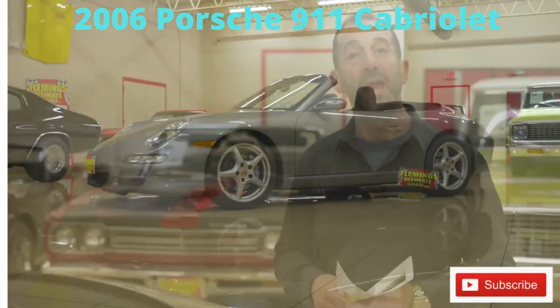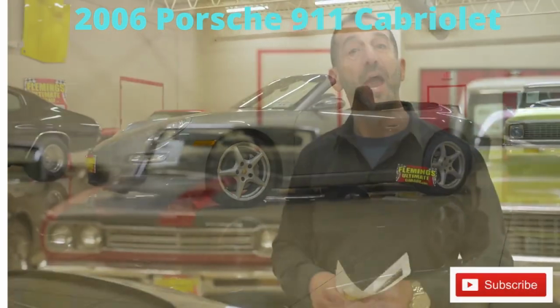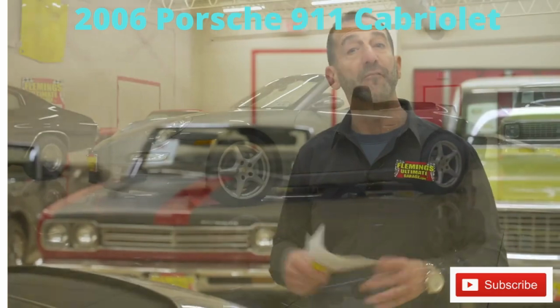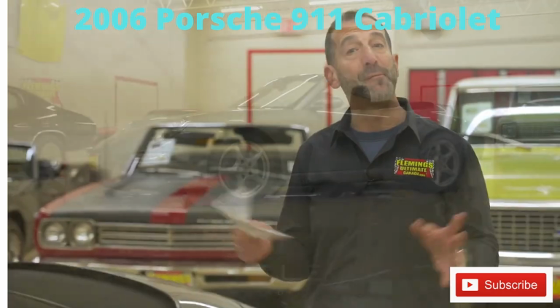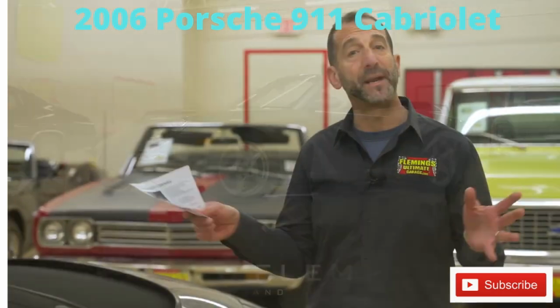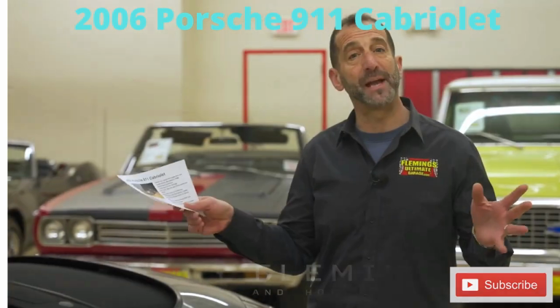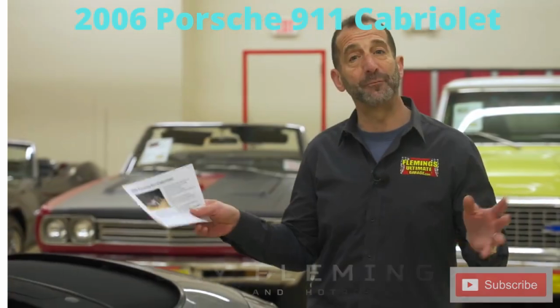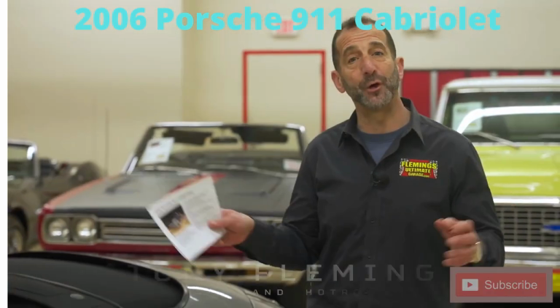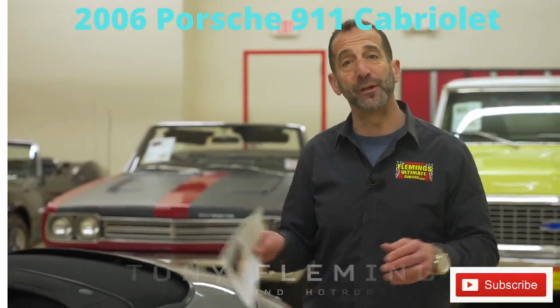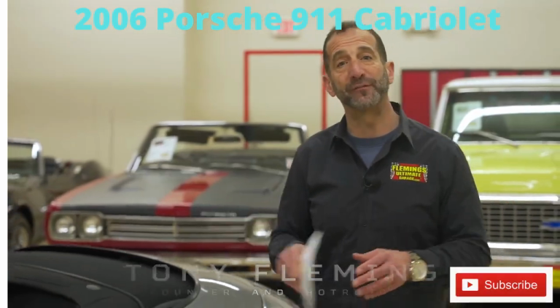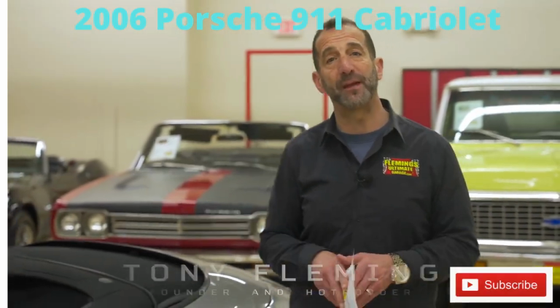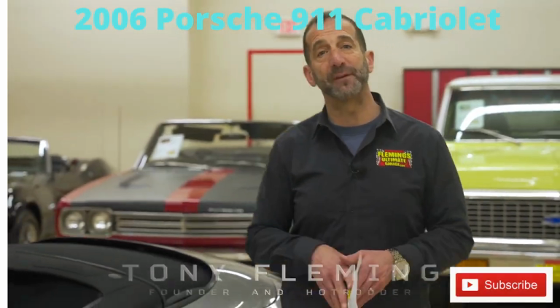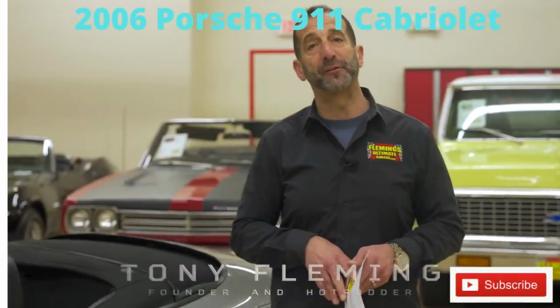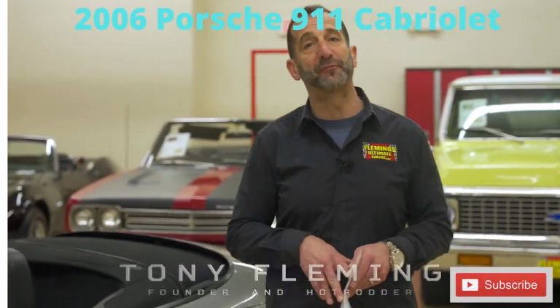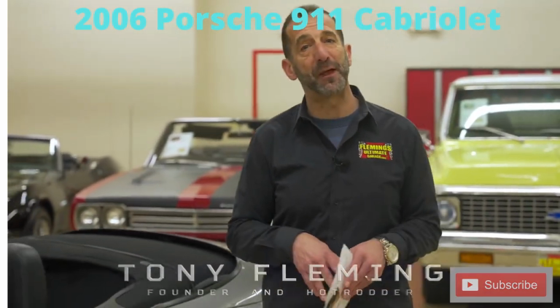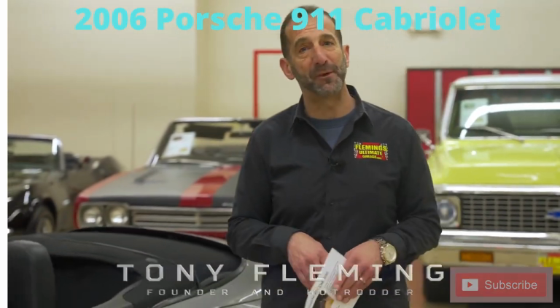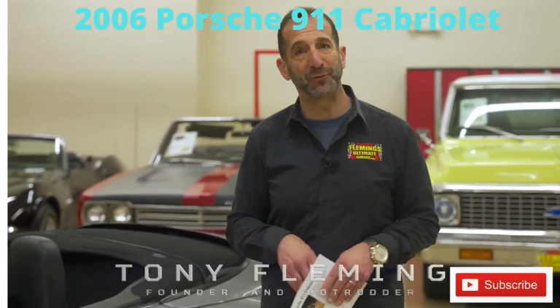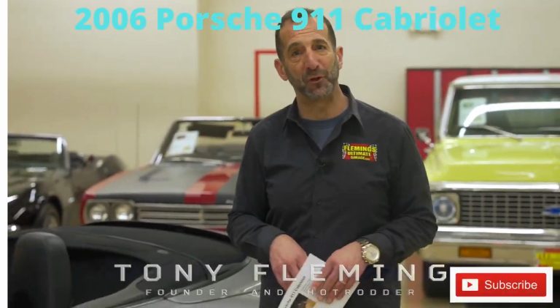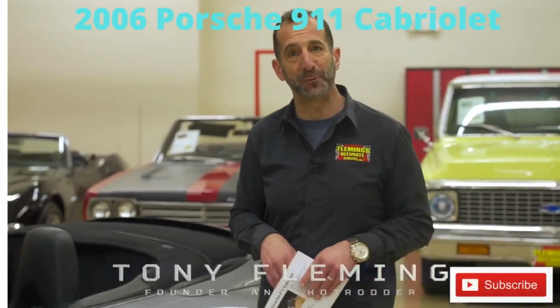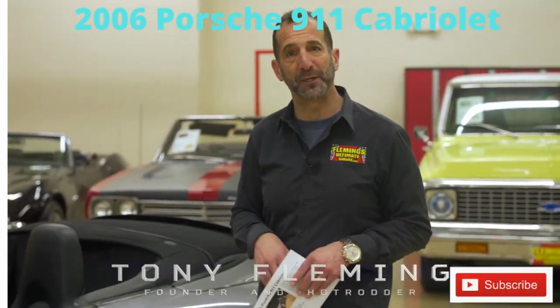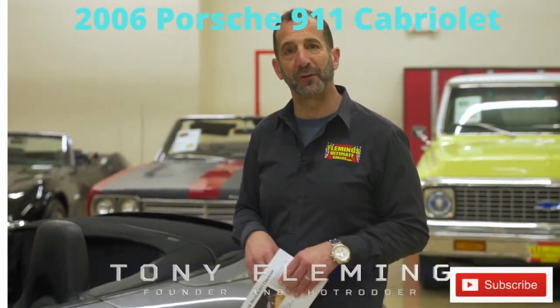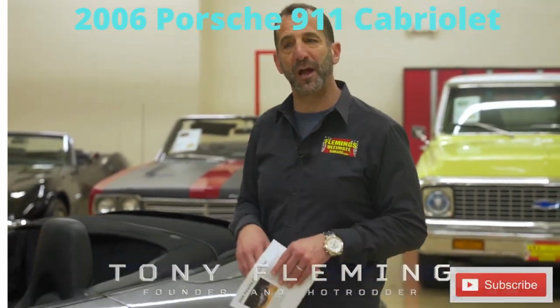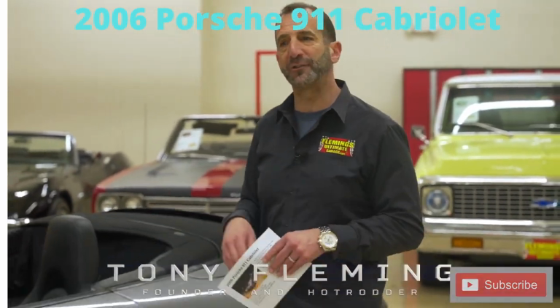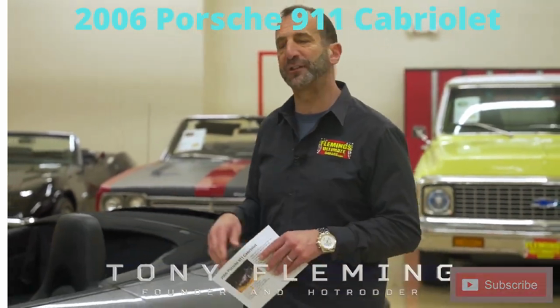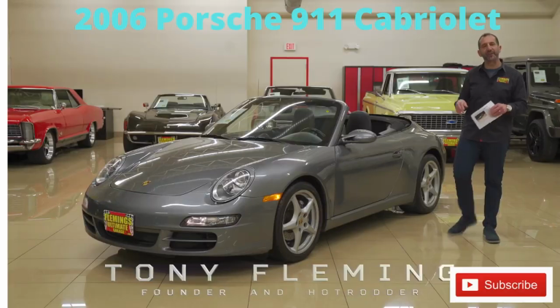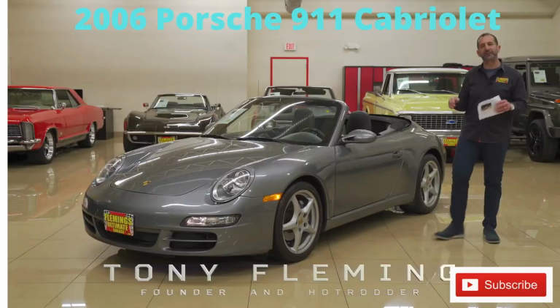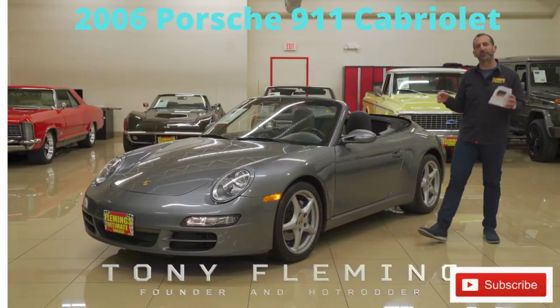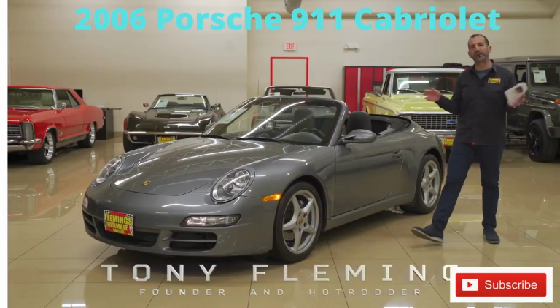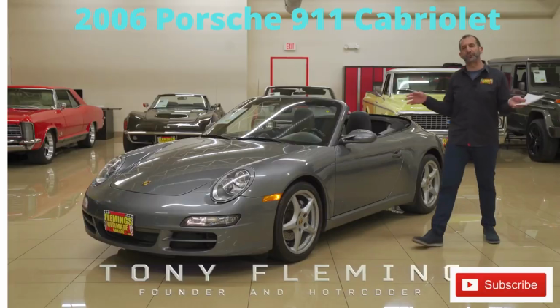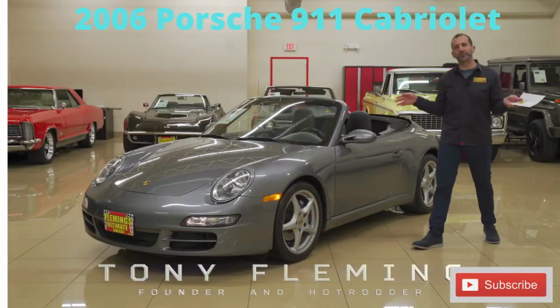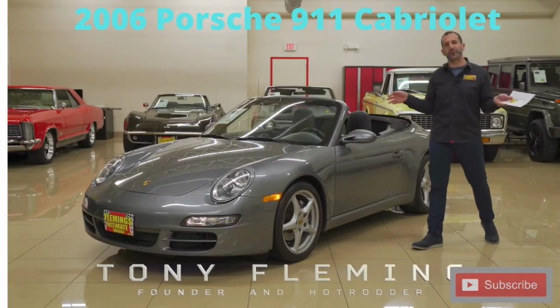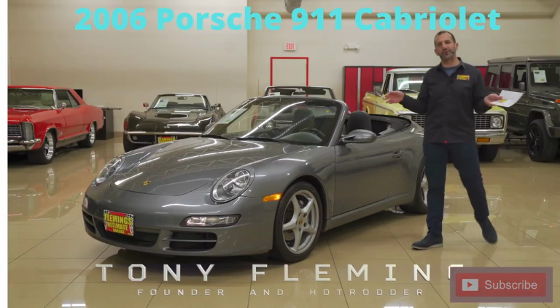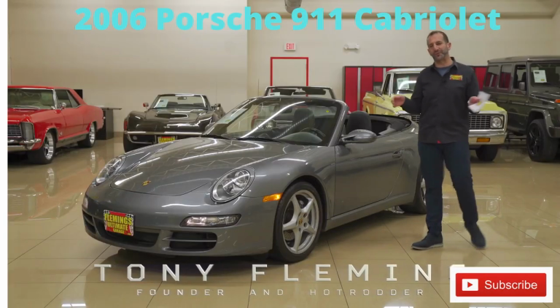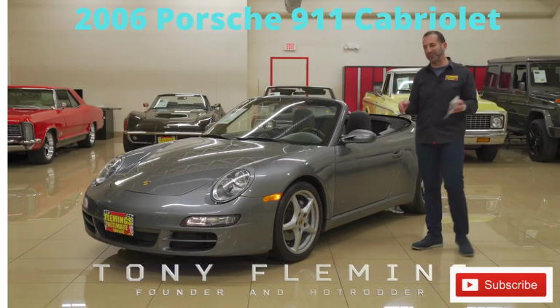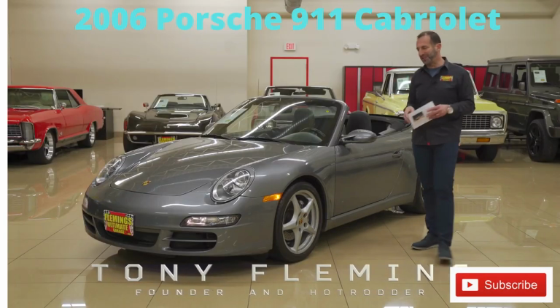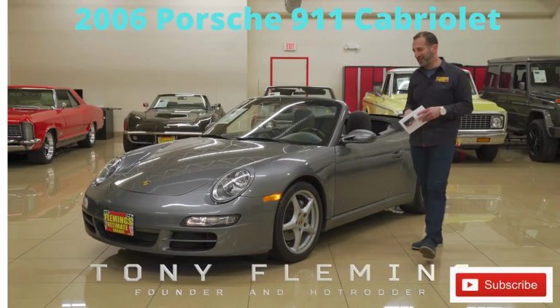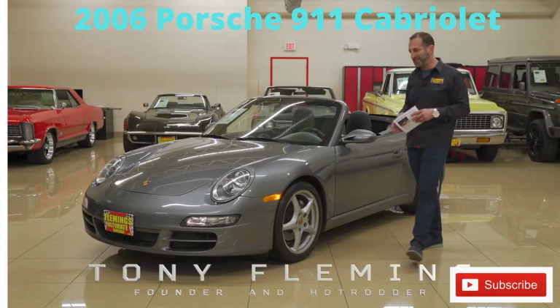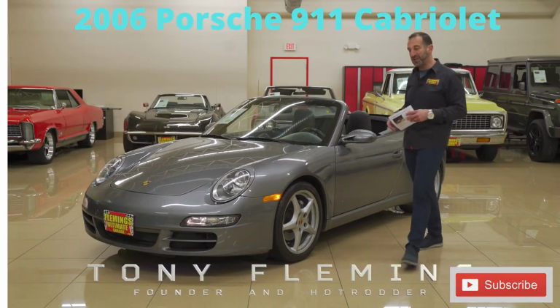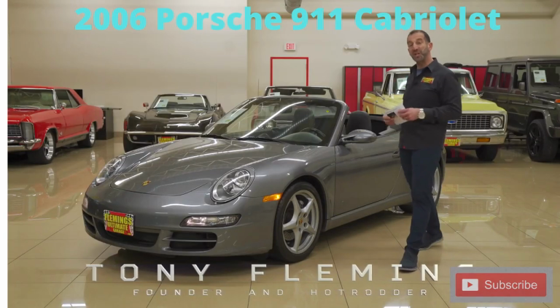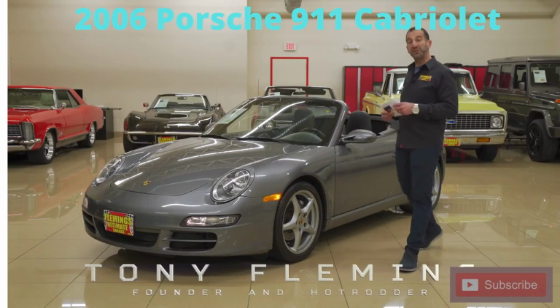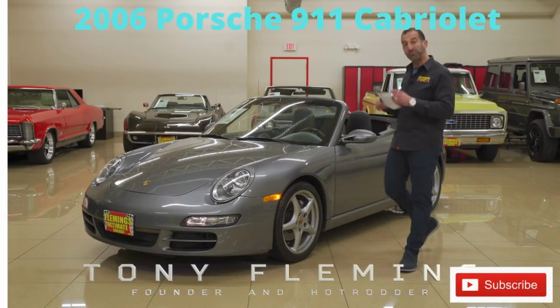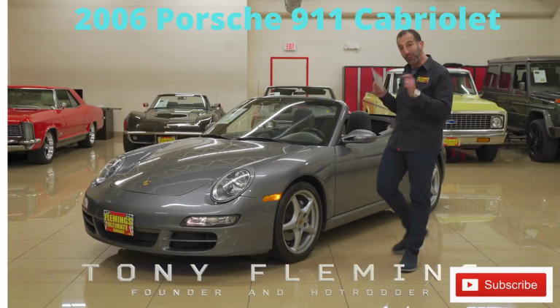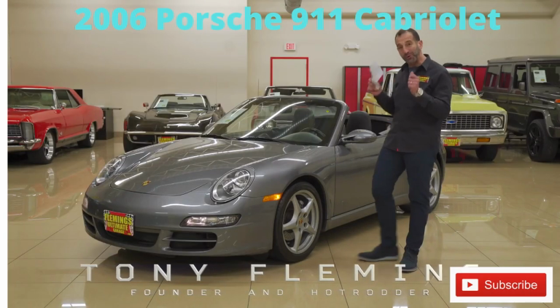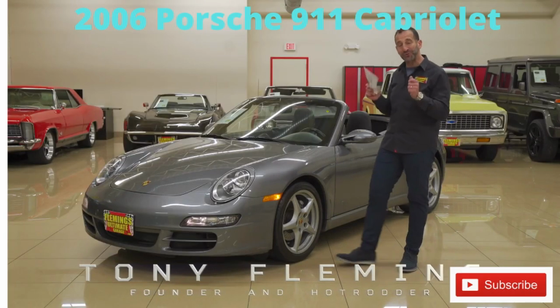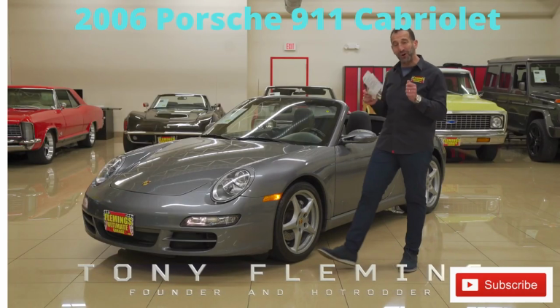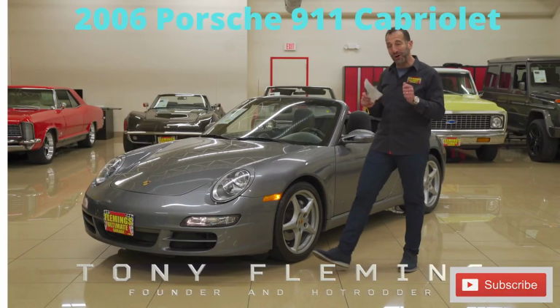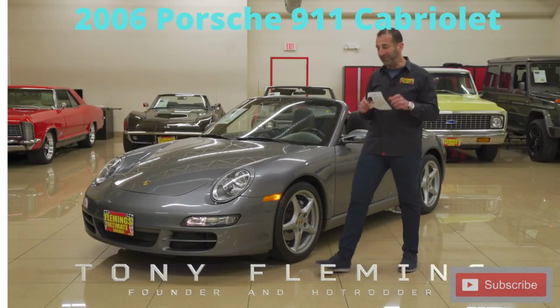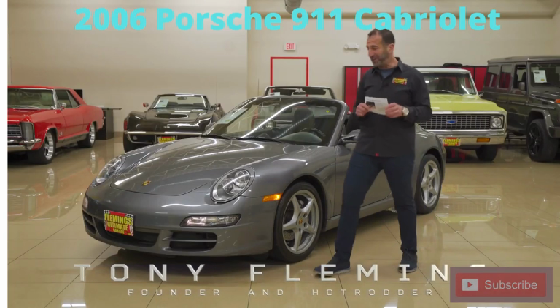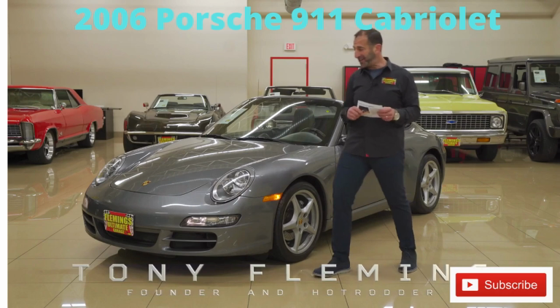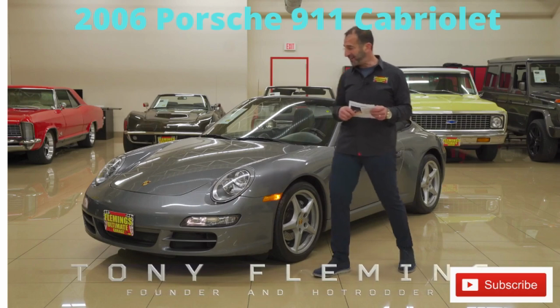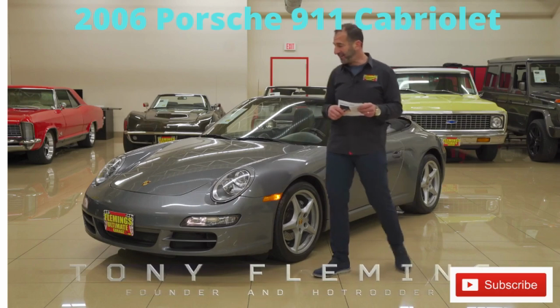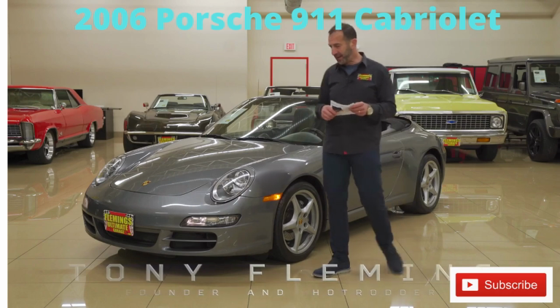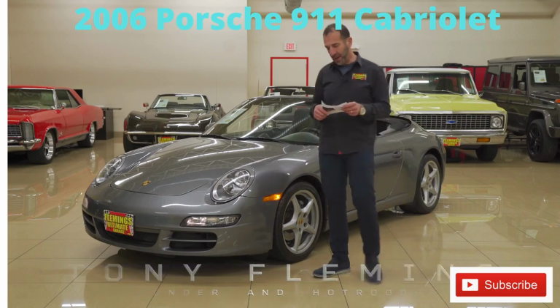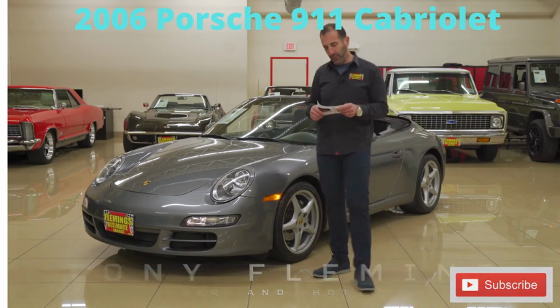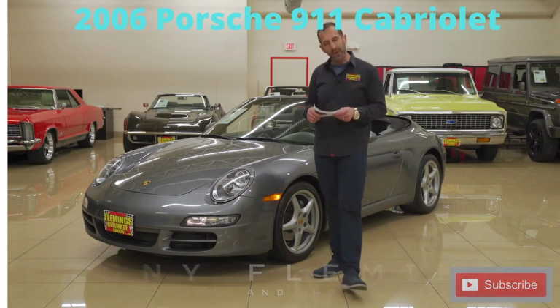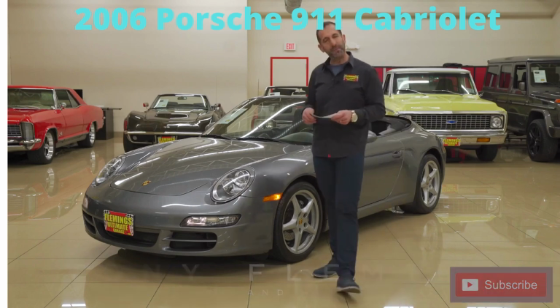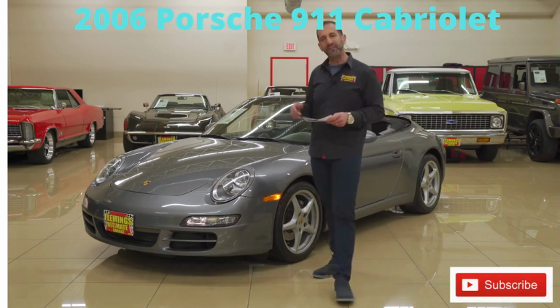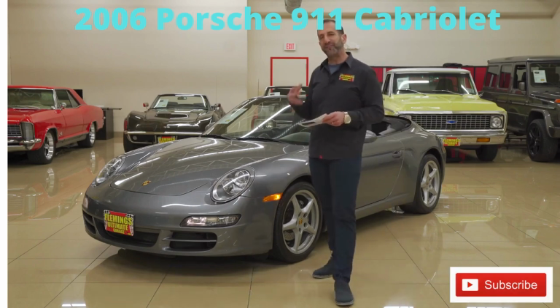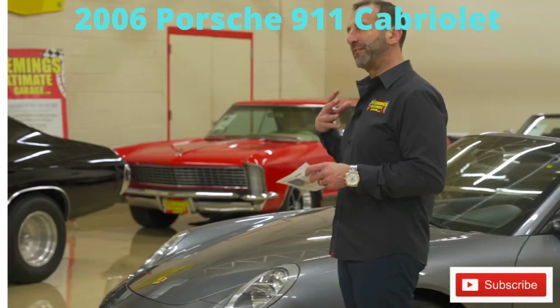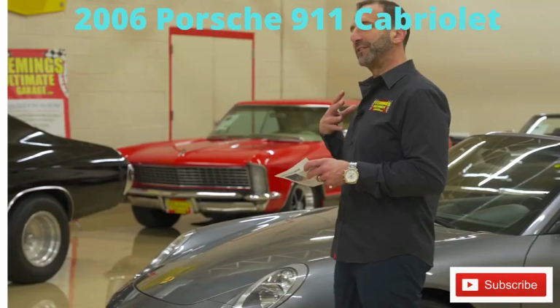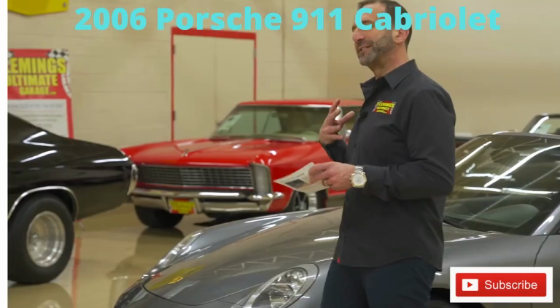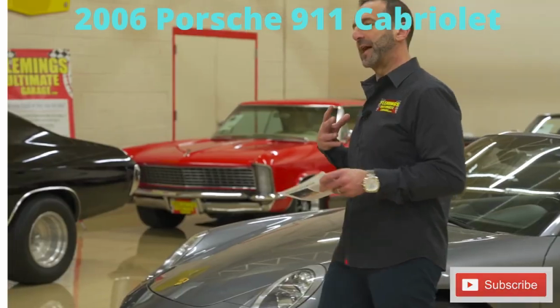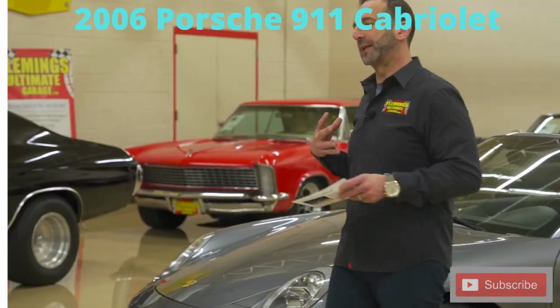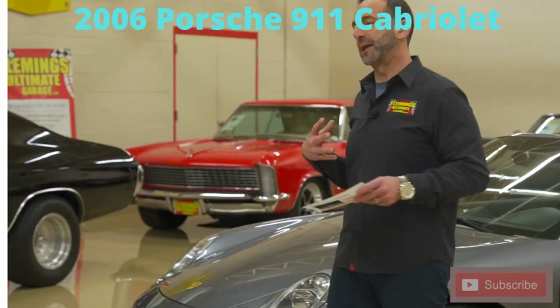Hey everybody, I'm Tony Fleming from Fleming's Ultimate Garage. Thanks so much for joining us on today's sports car video. One of my favorites: the 911.